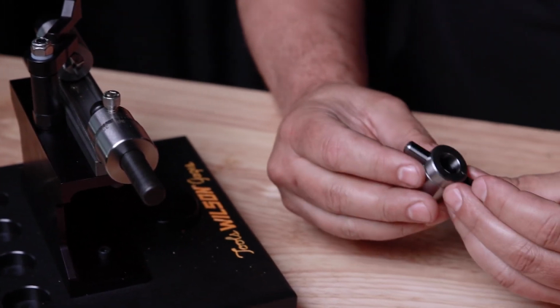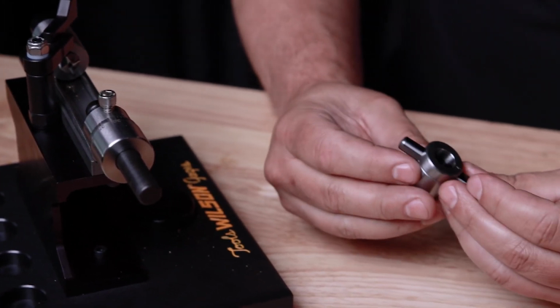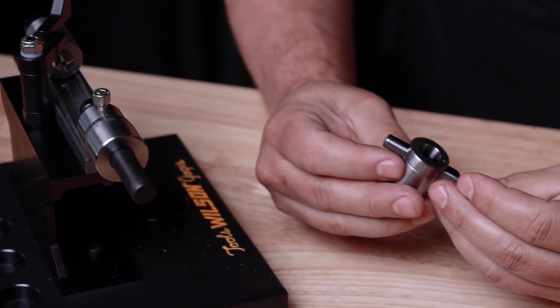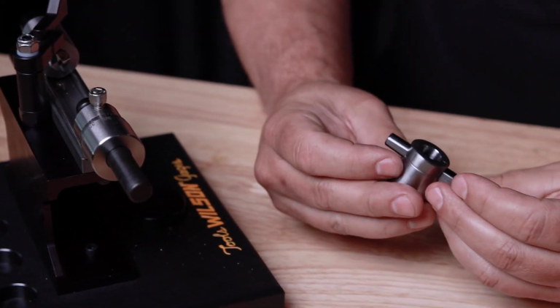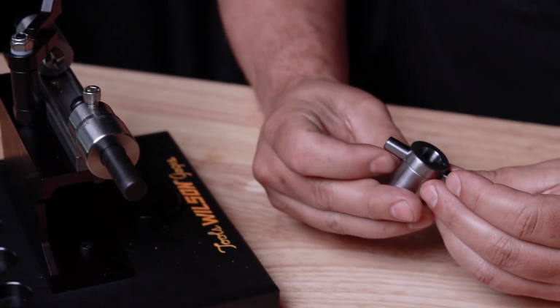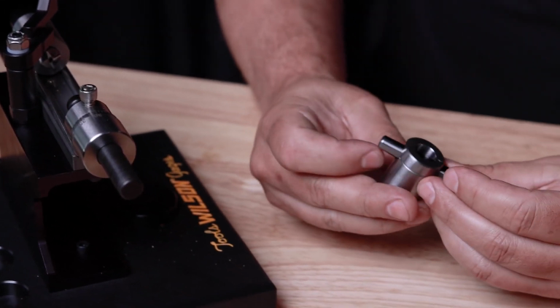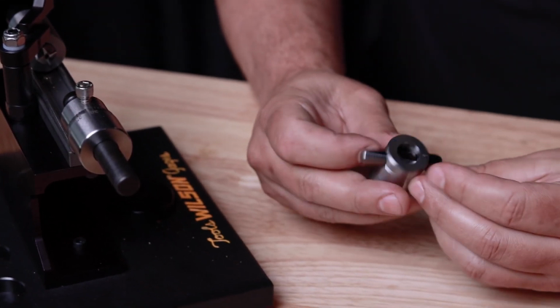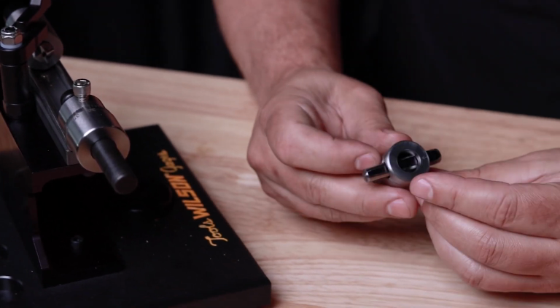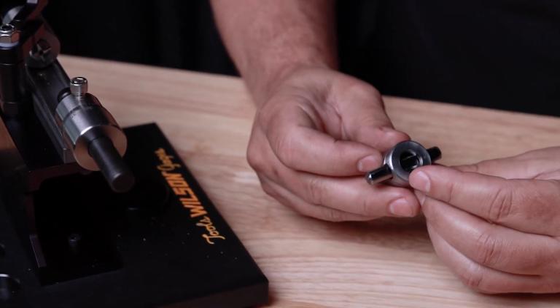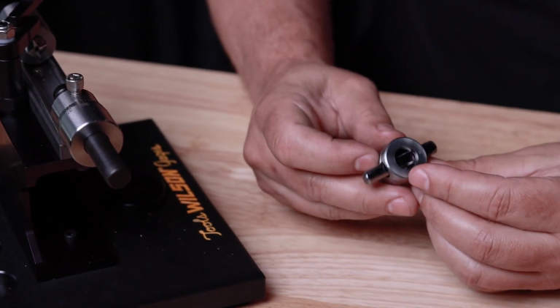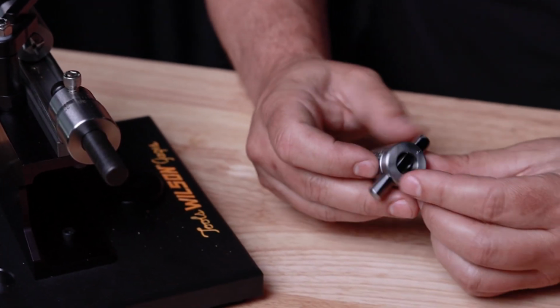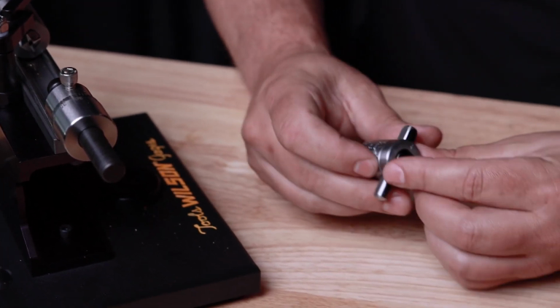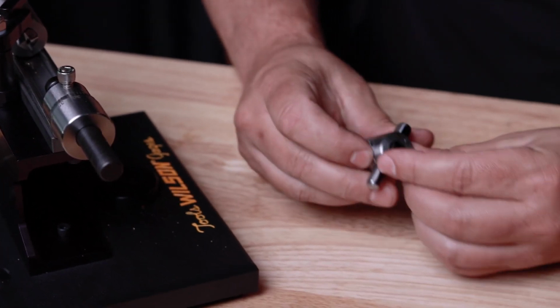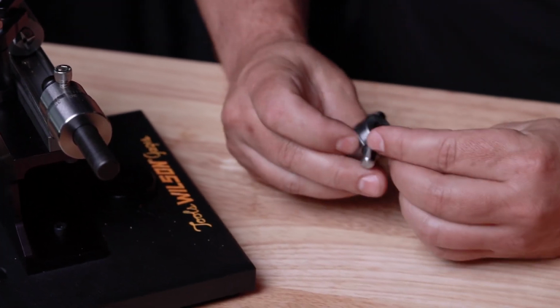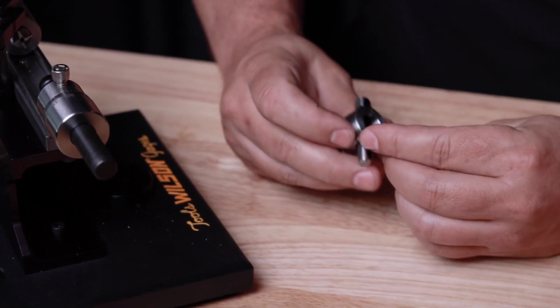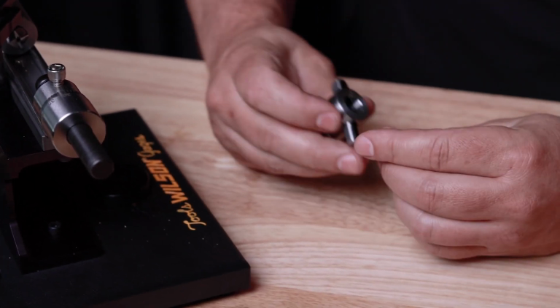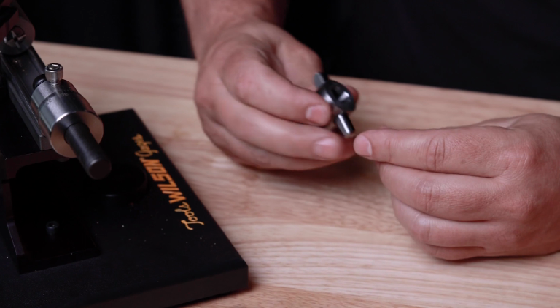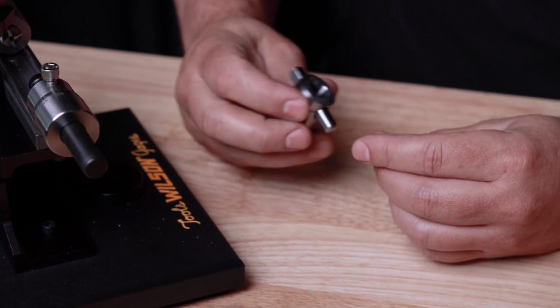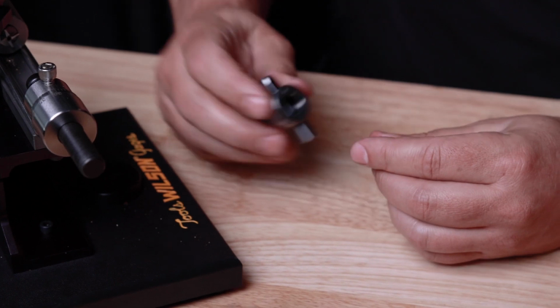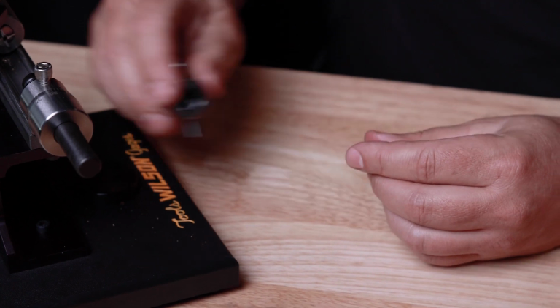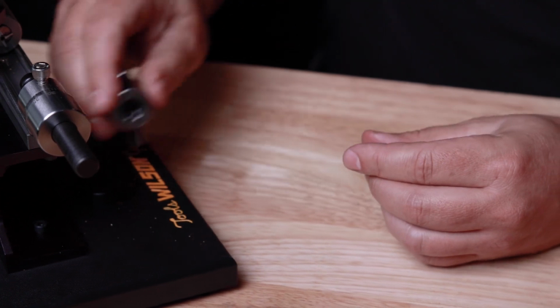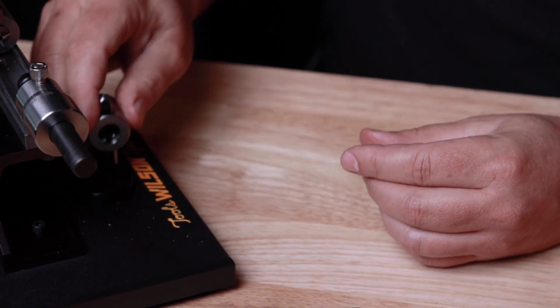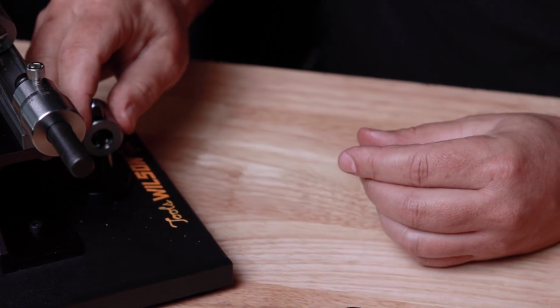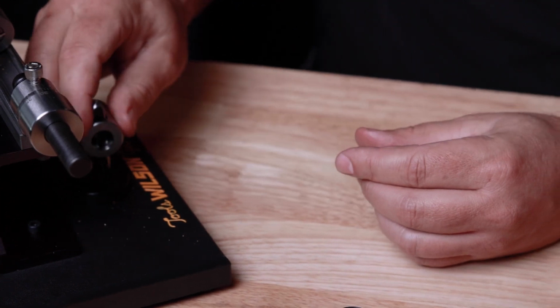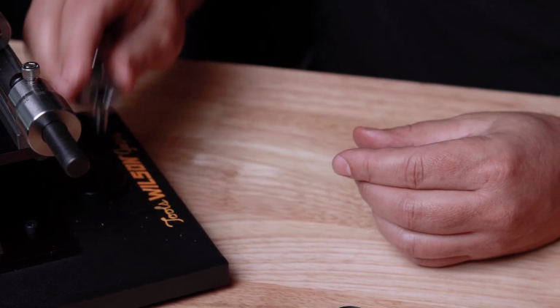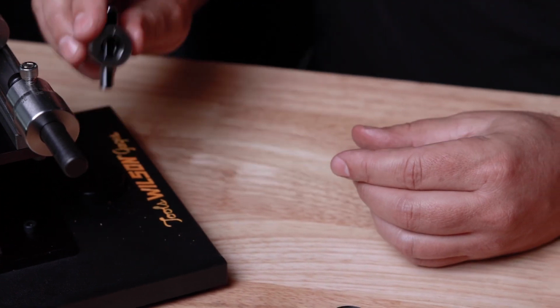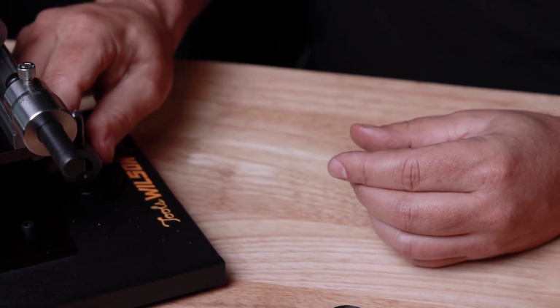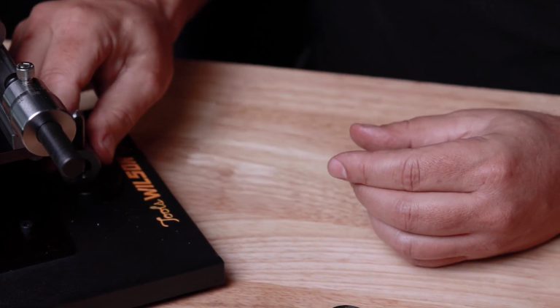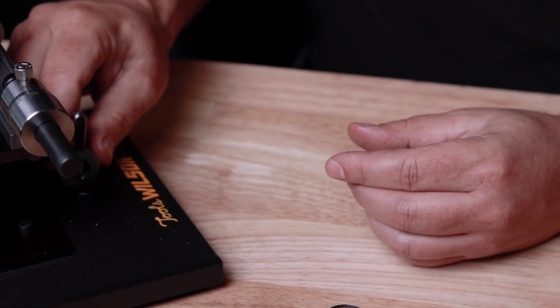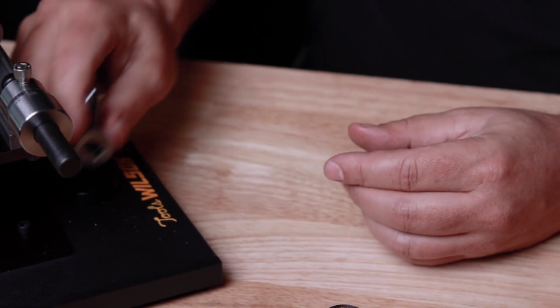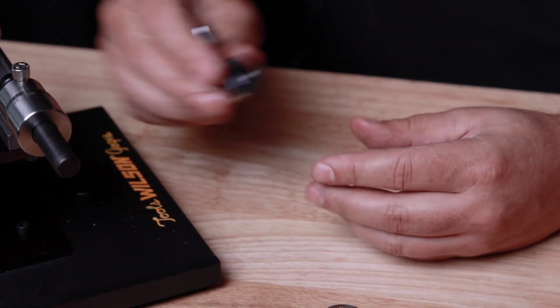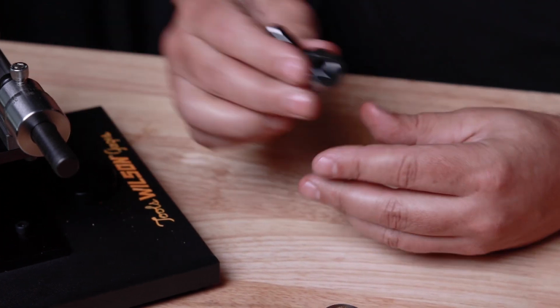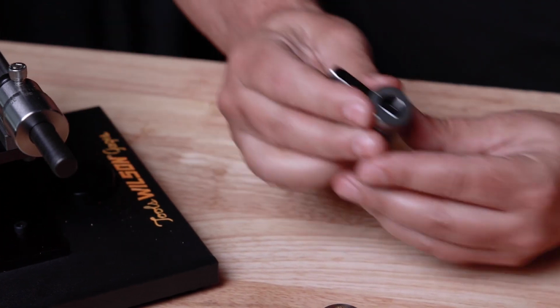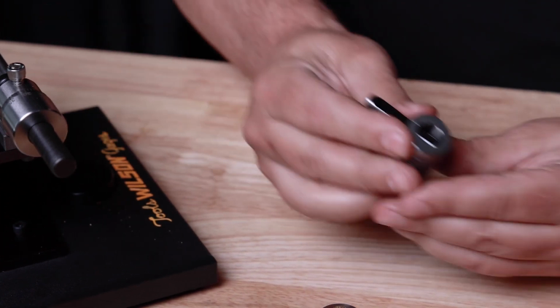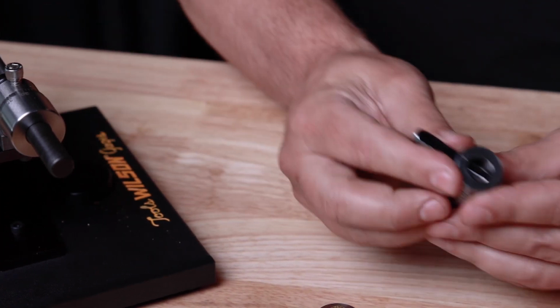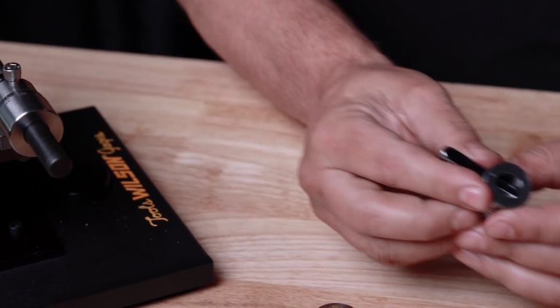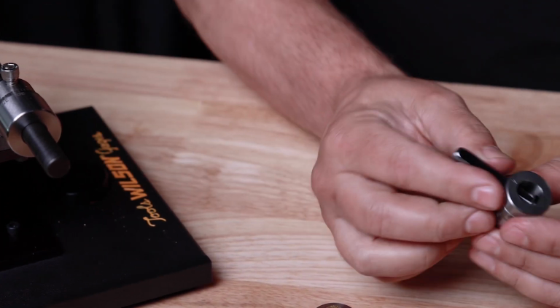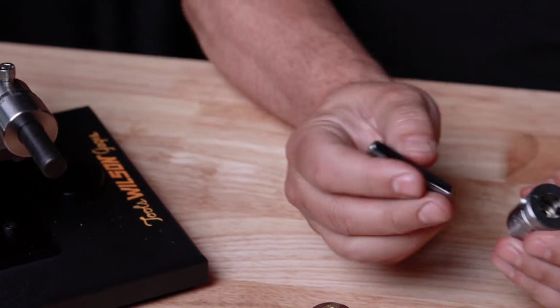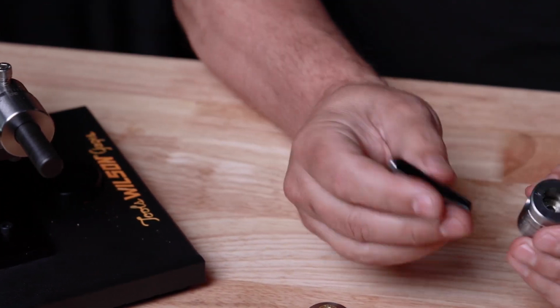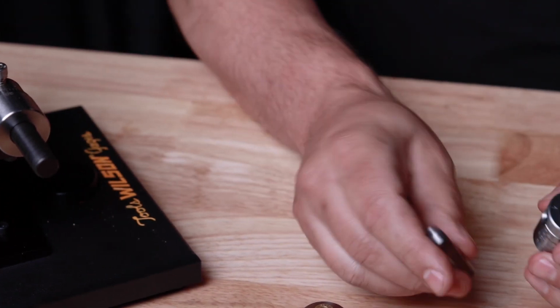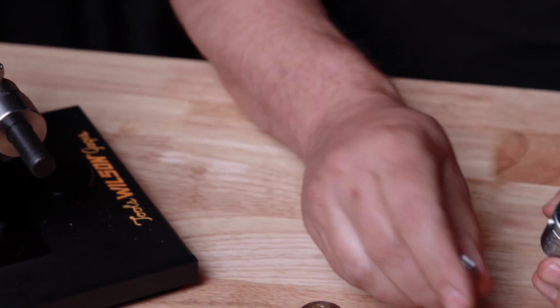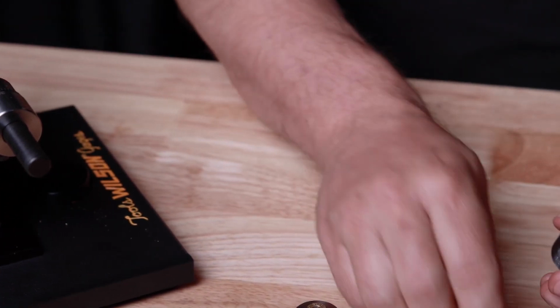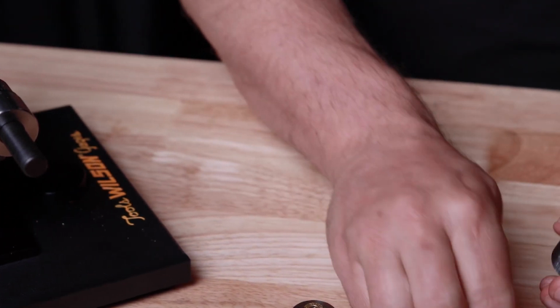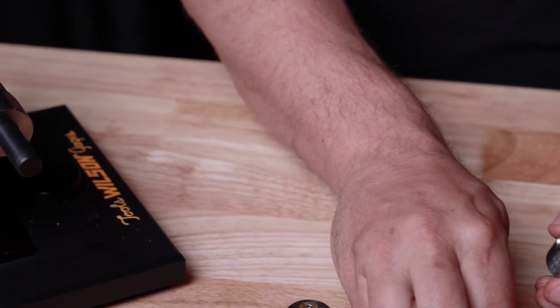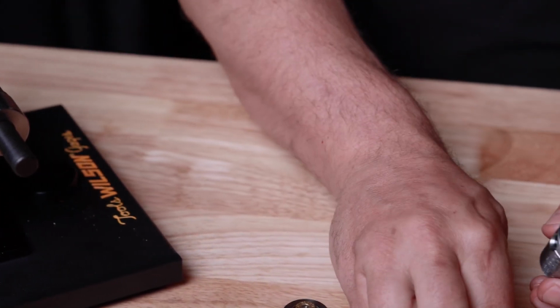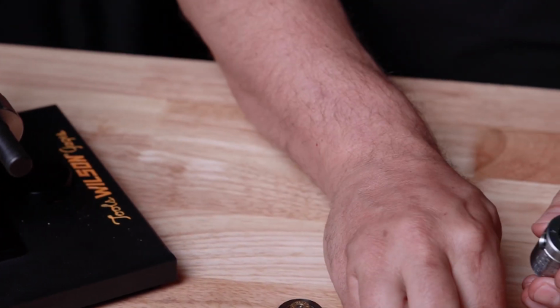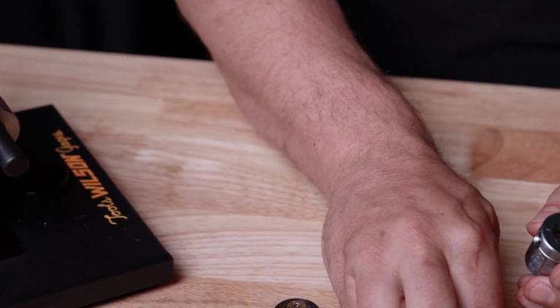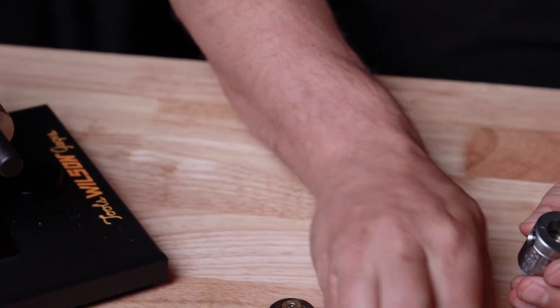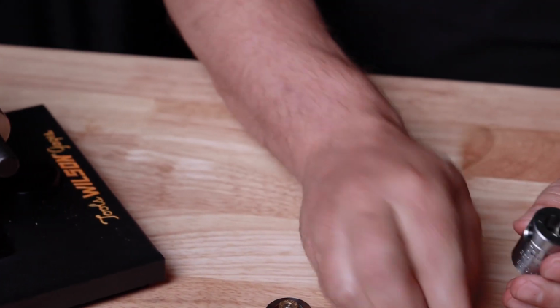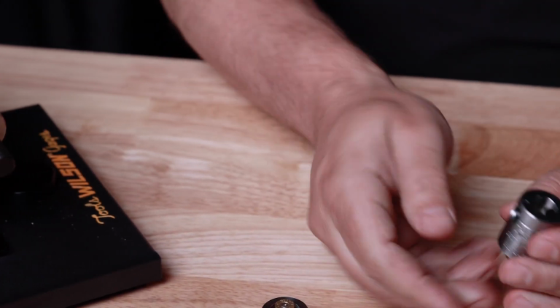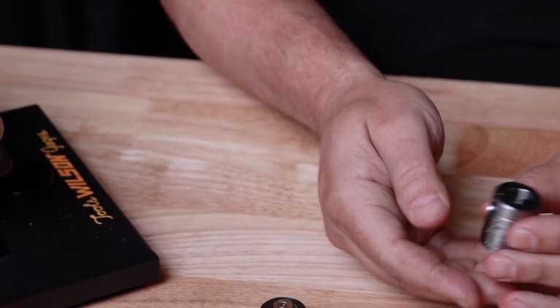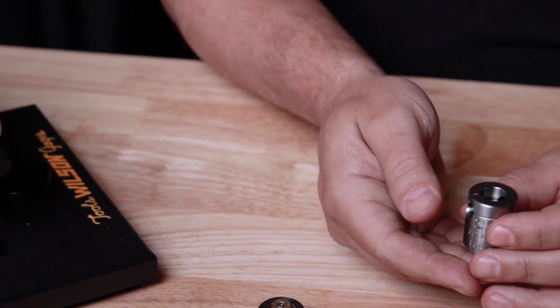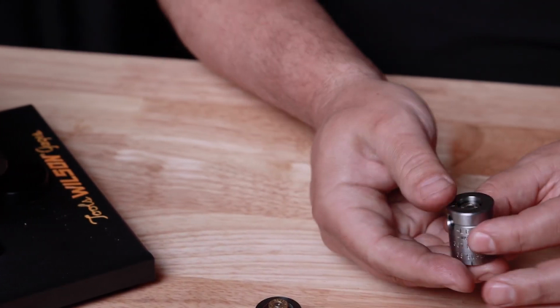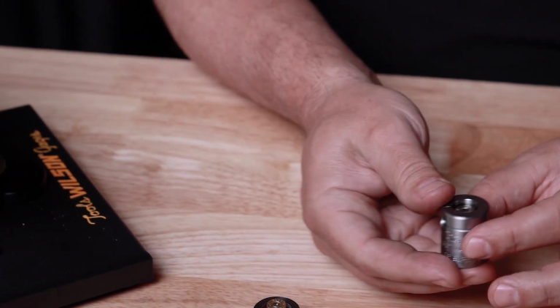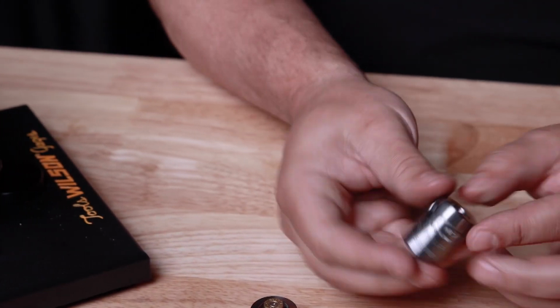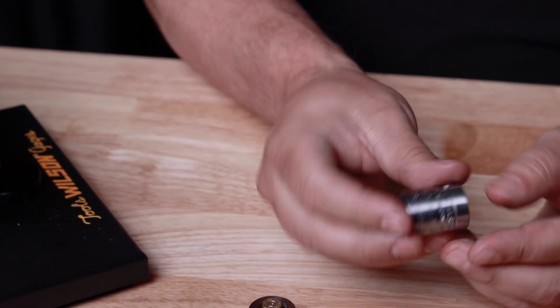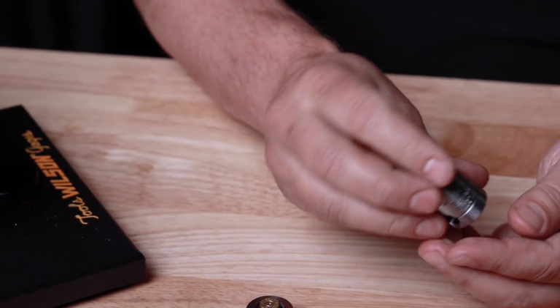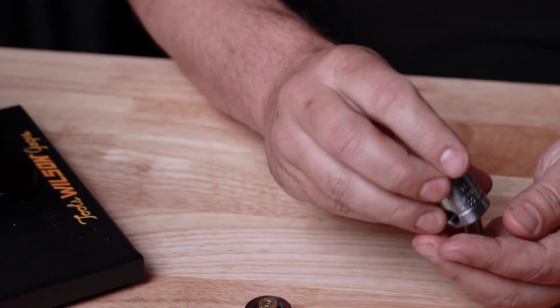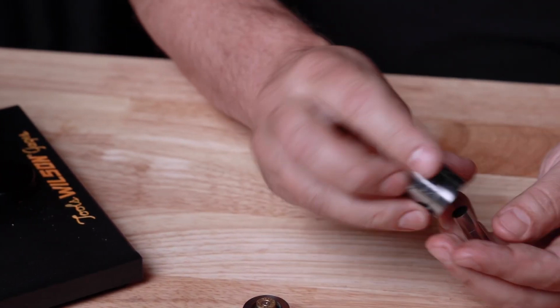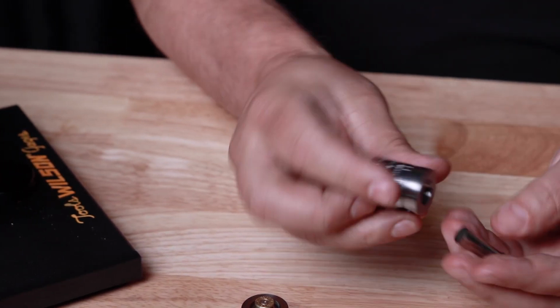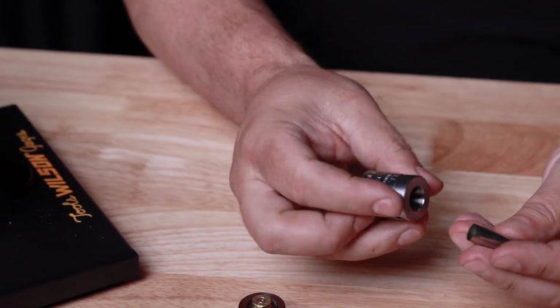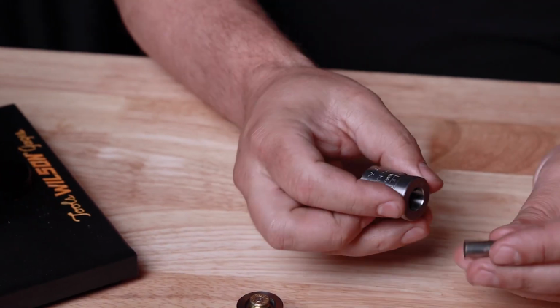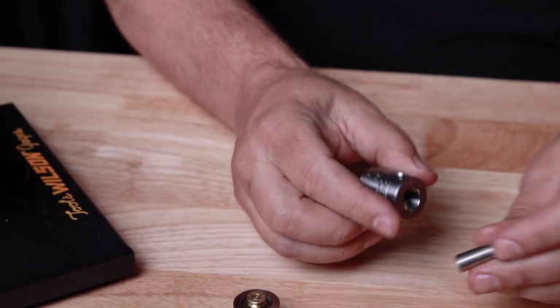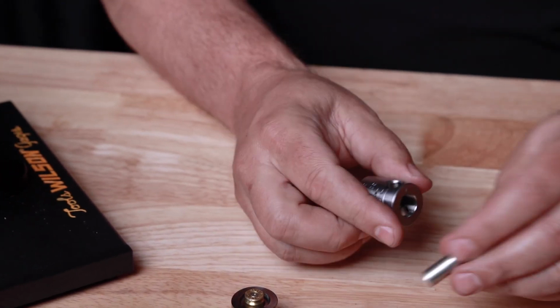To remove, tap the pin out and the case falls out.